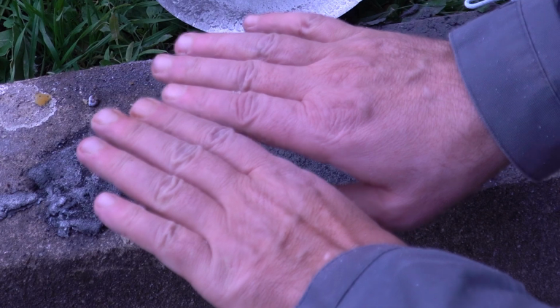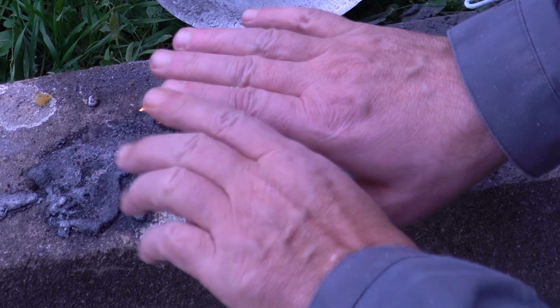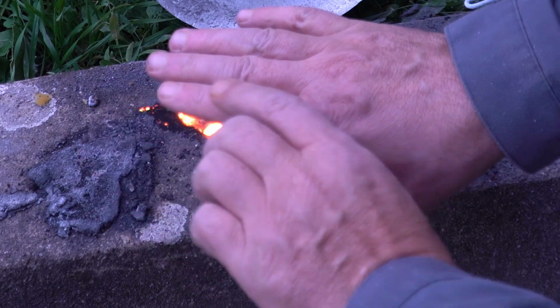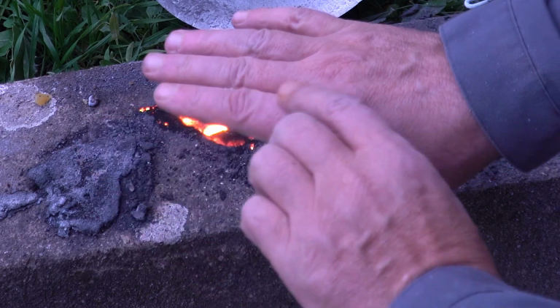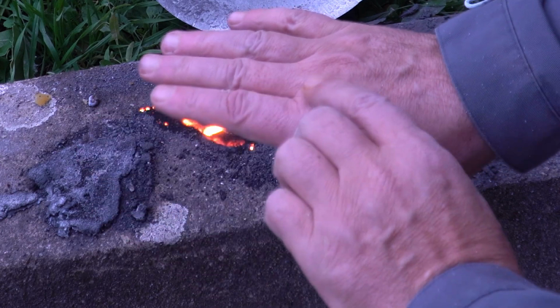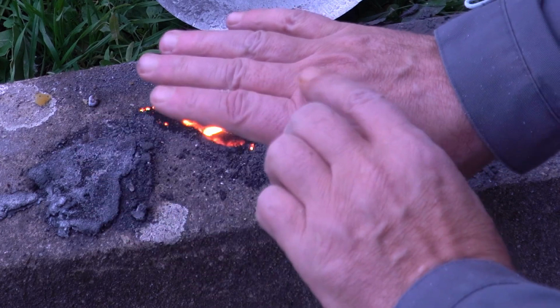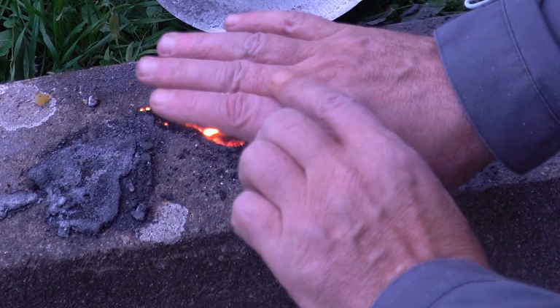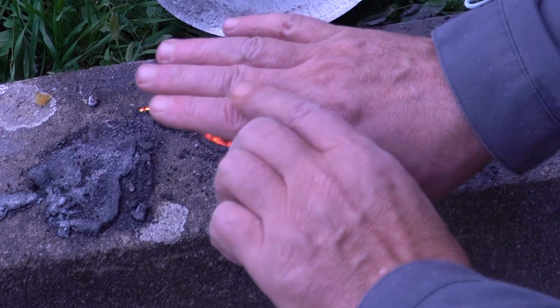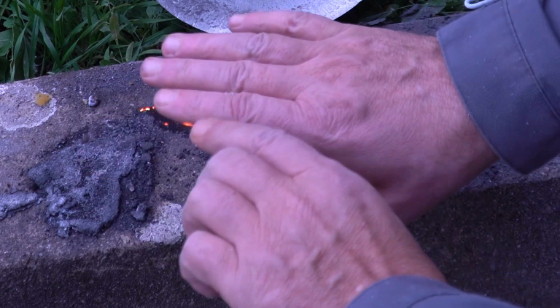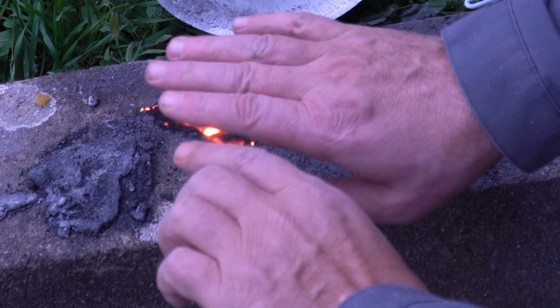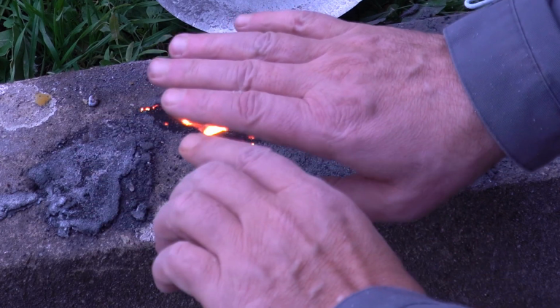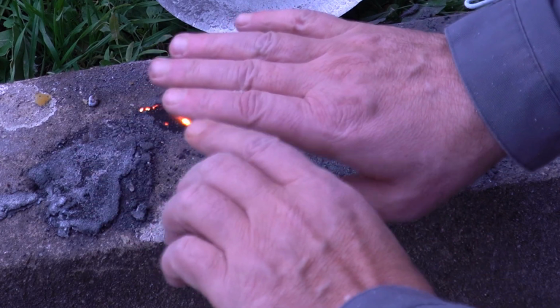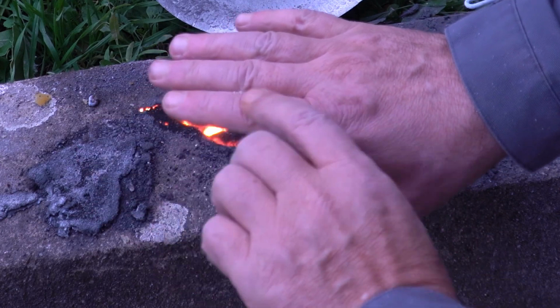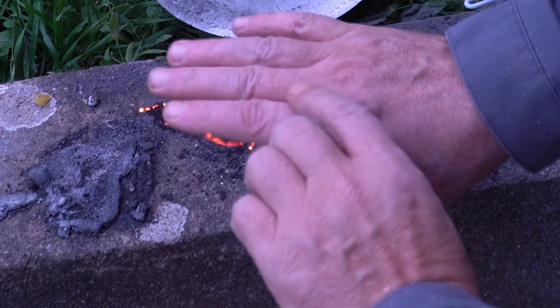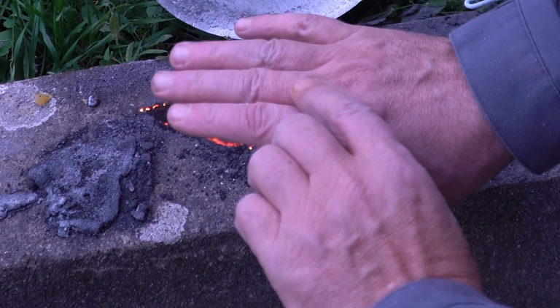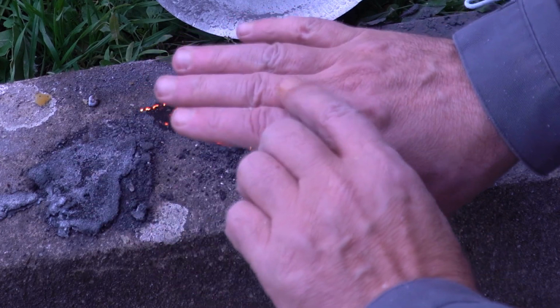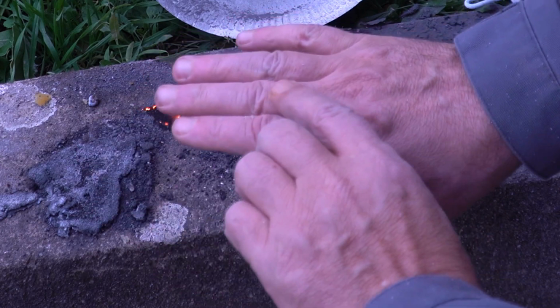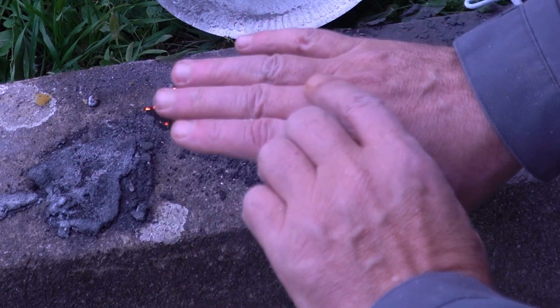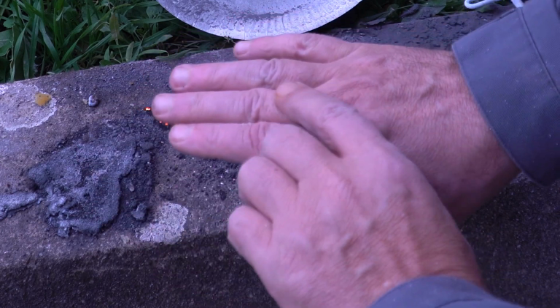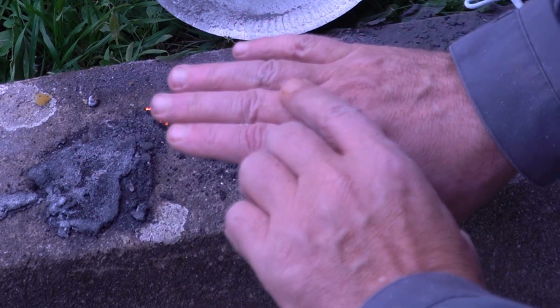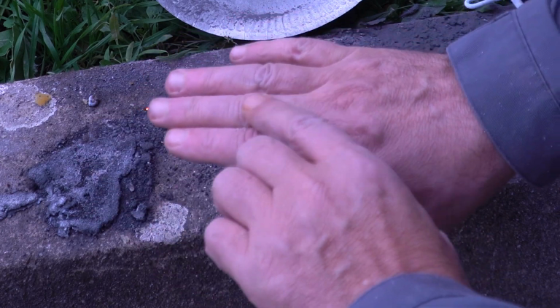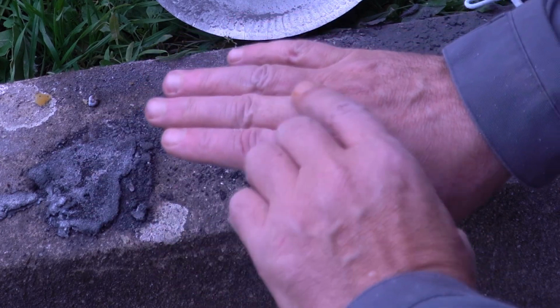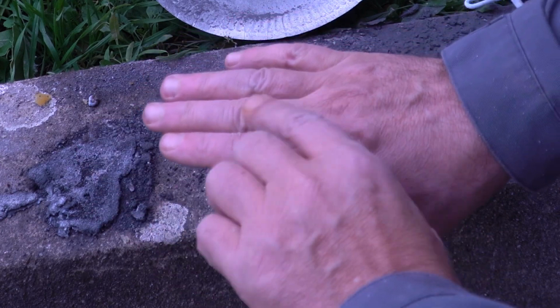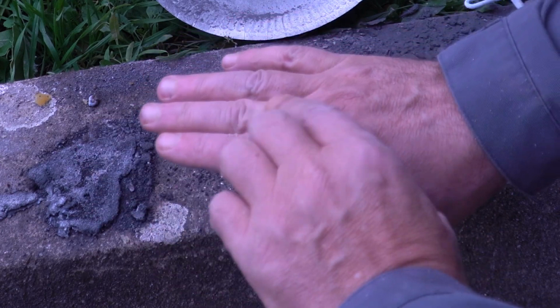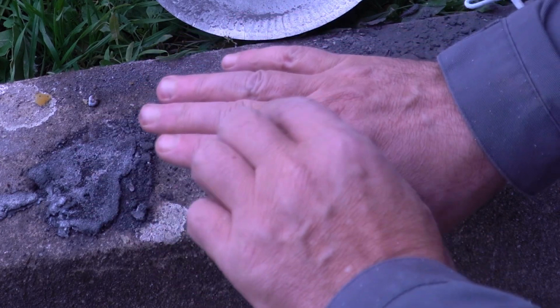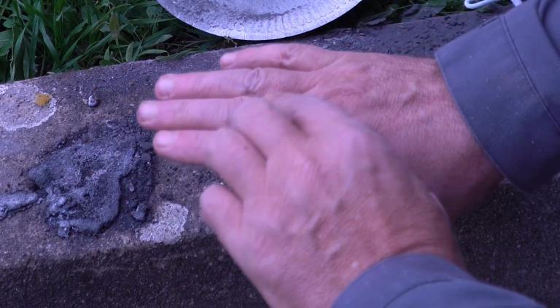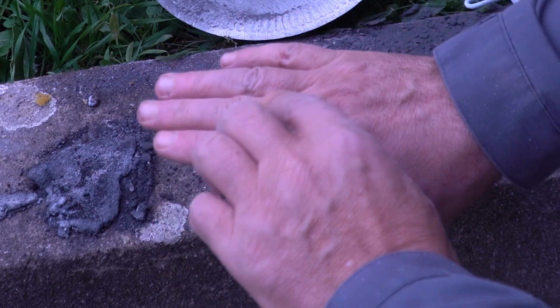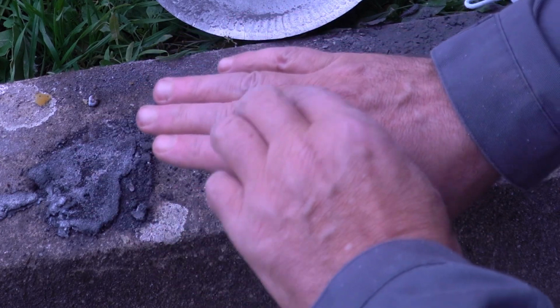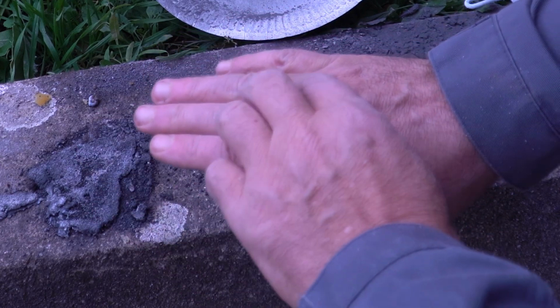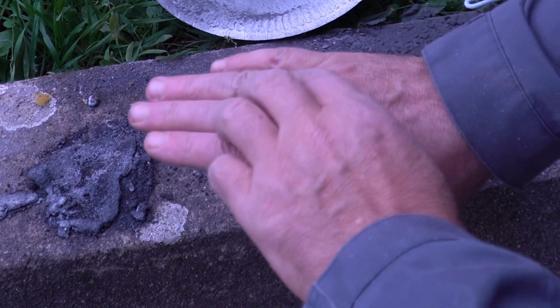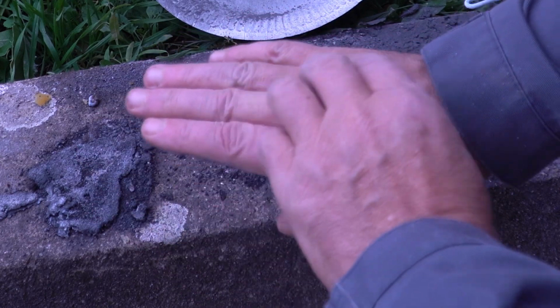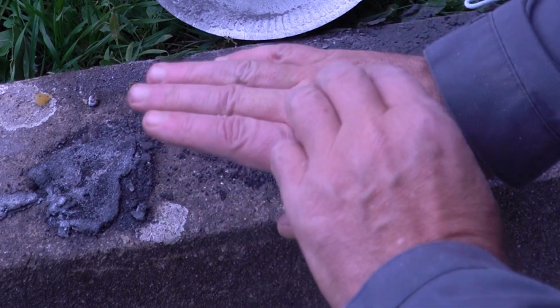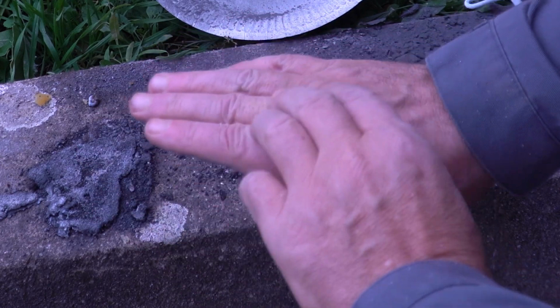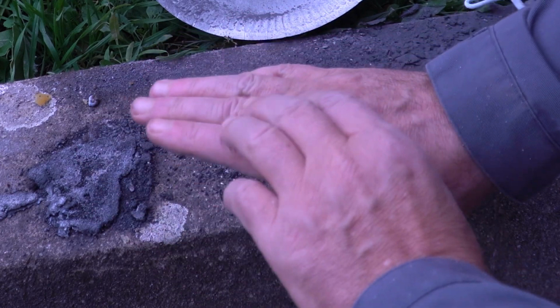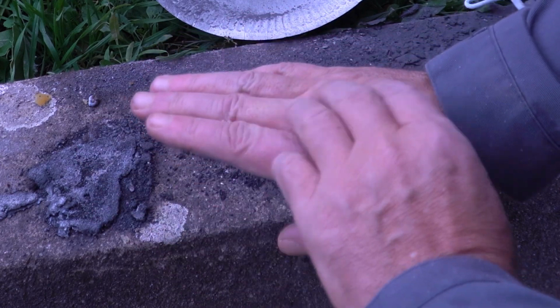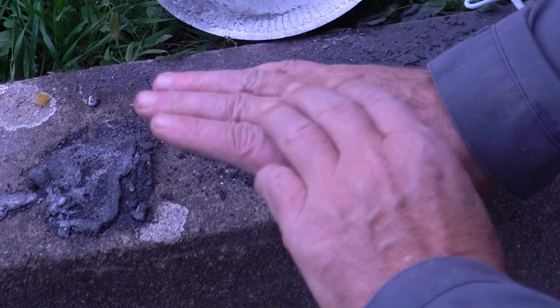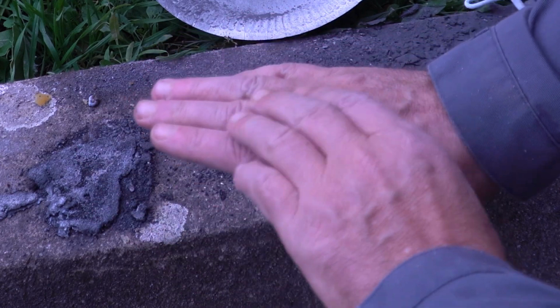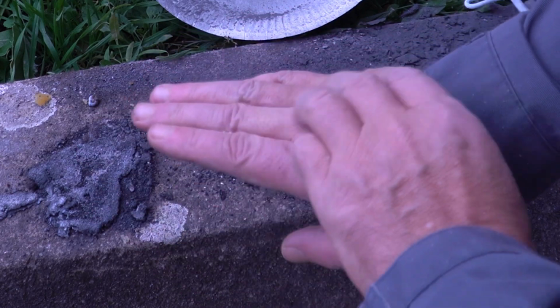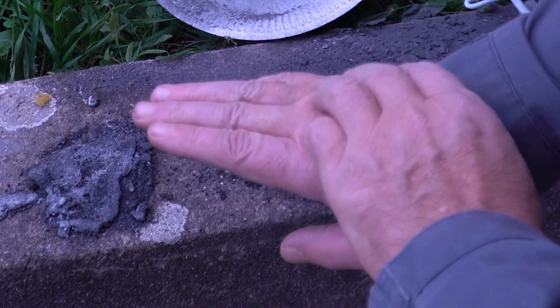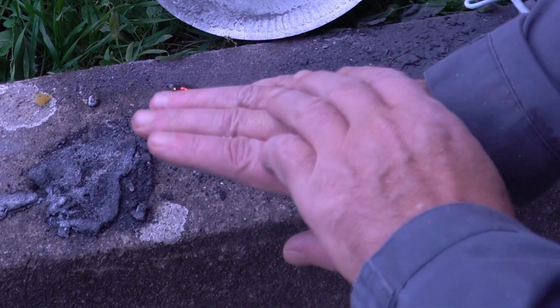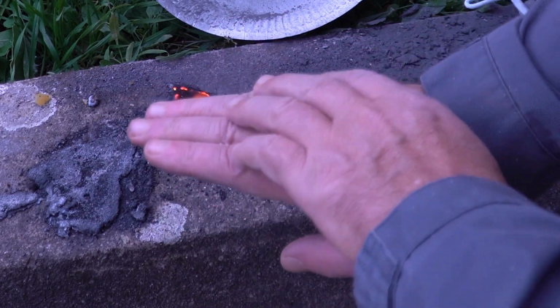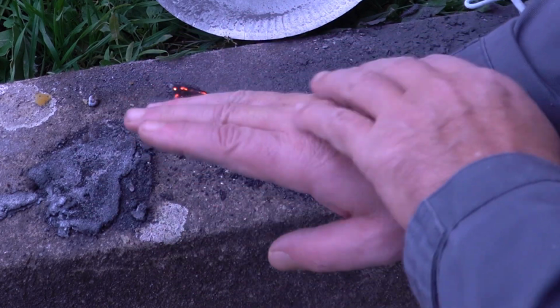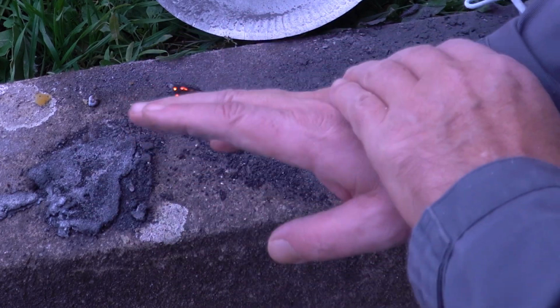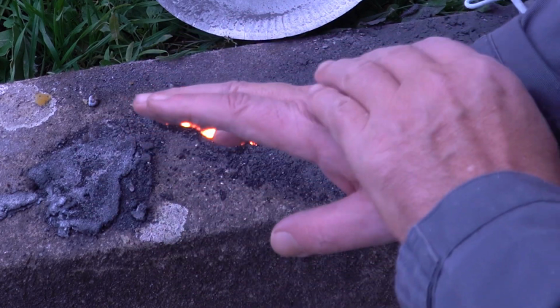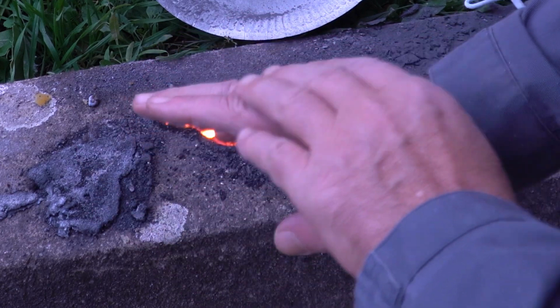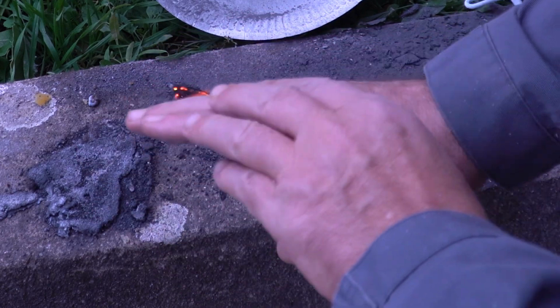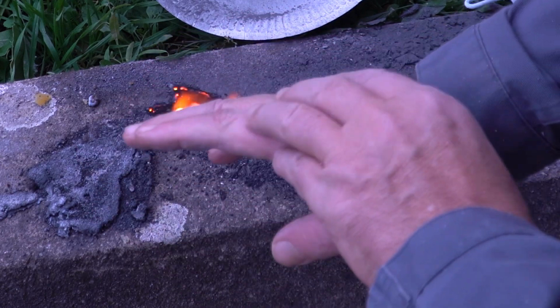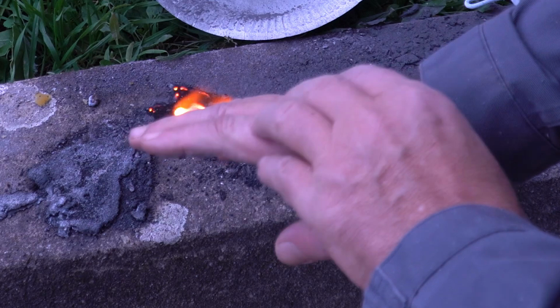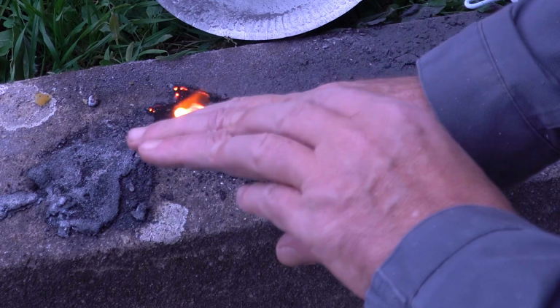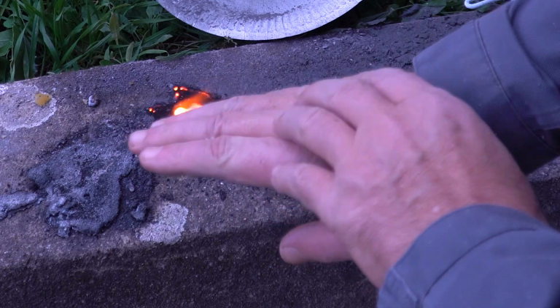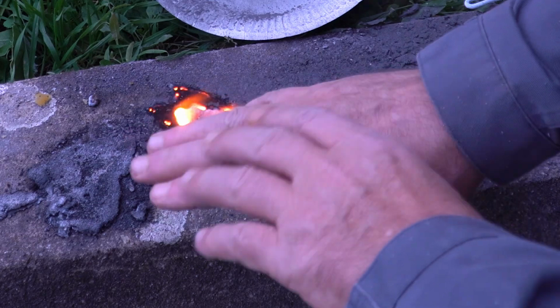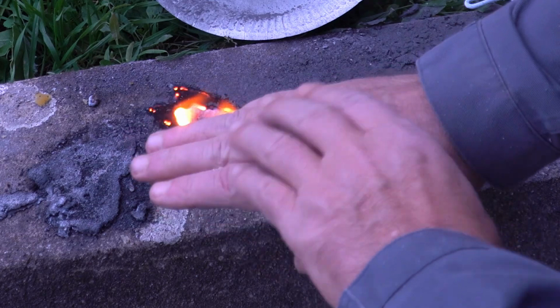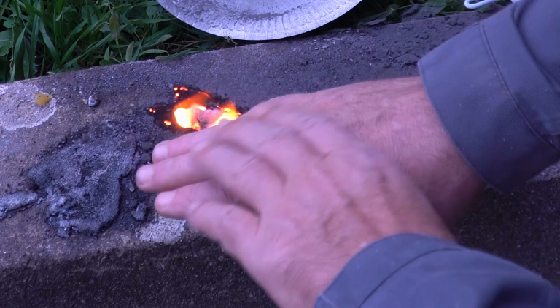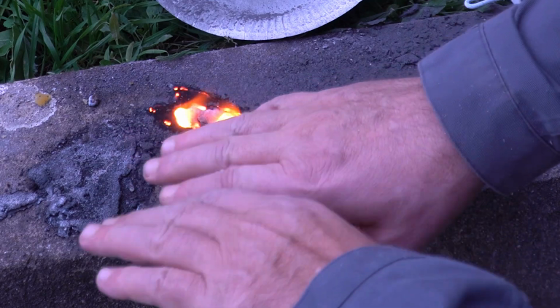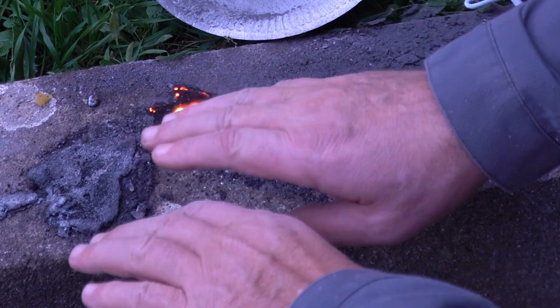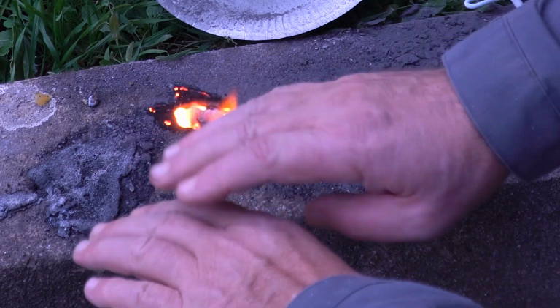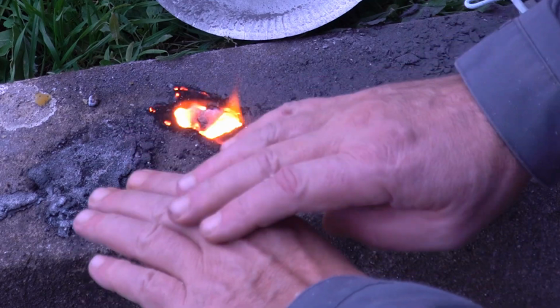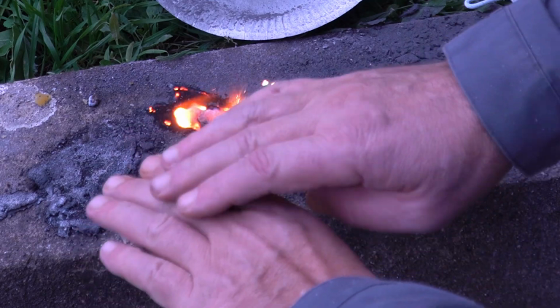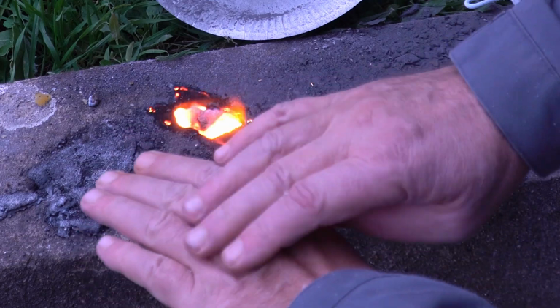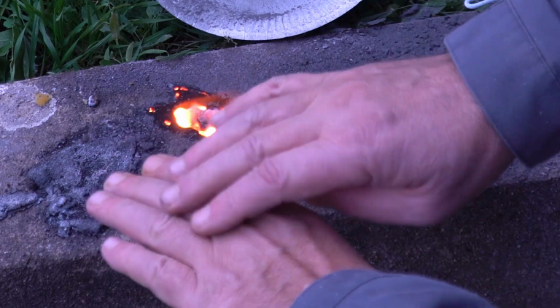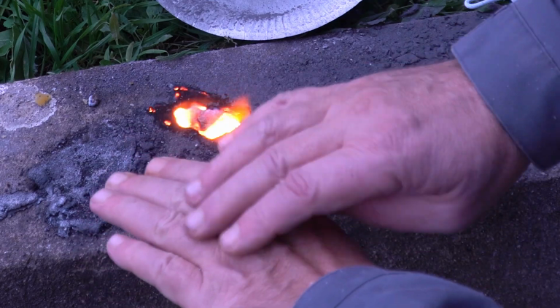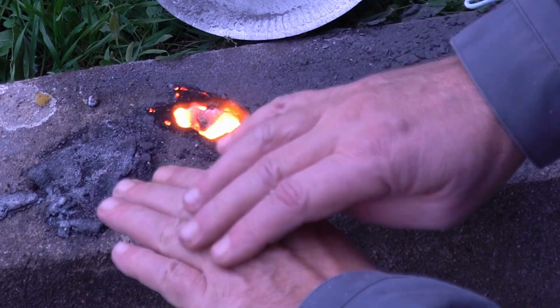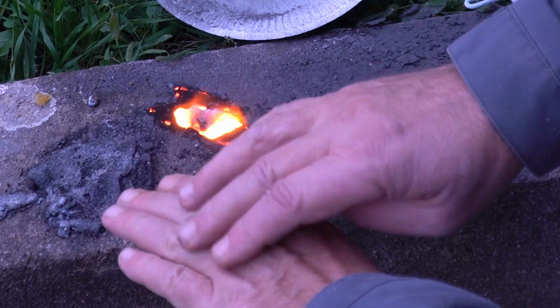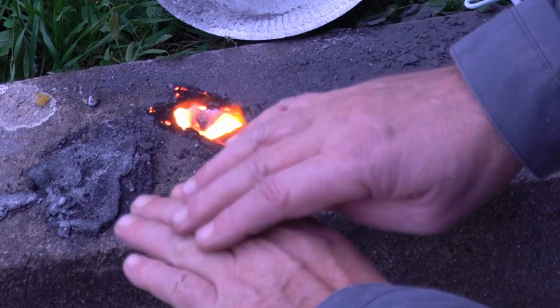This hand has lost a little bit of hairs — hand hairs.